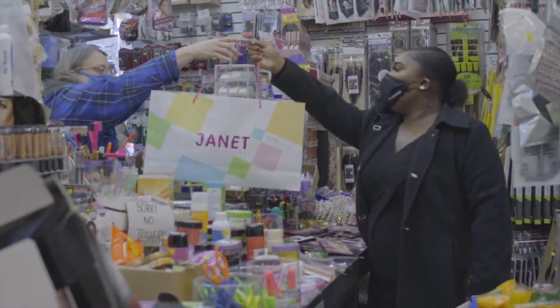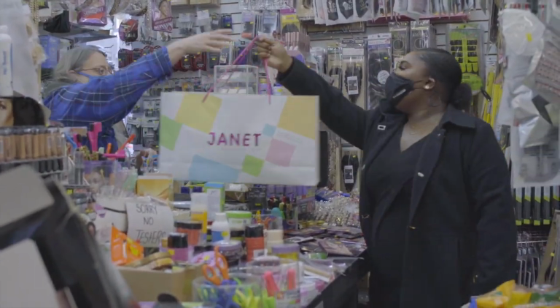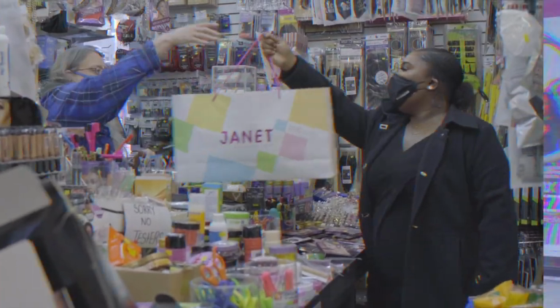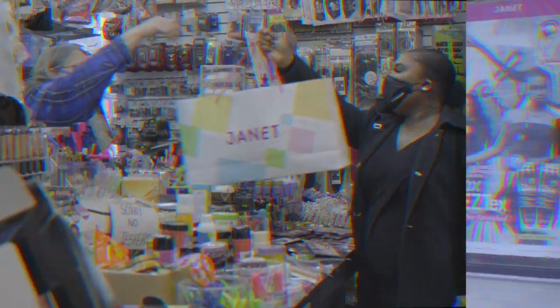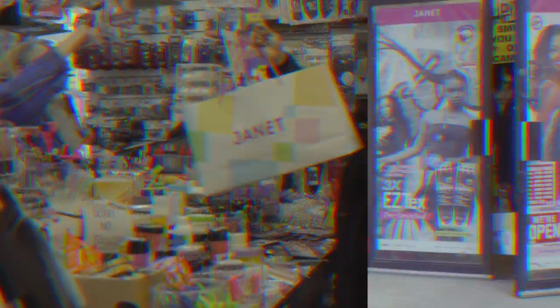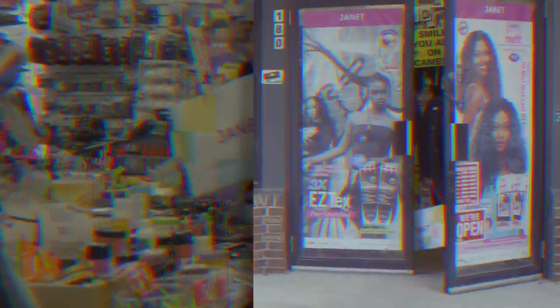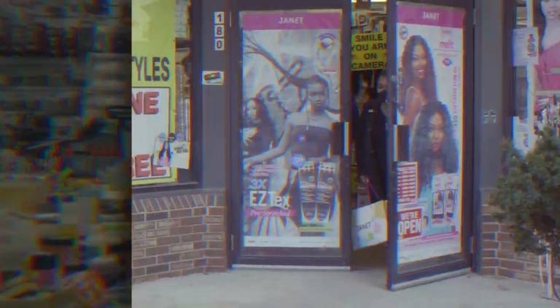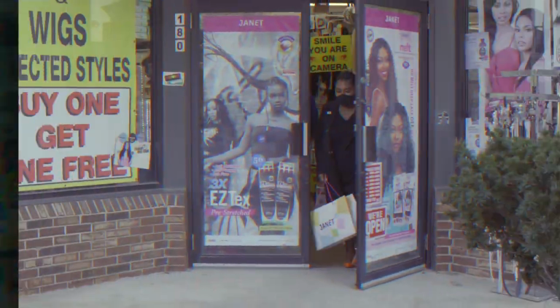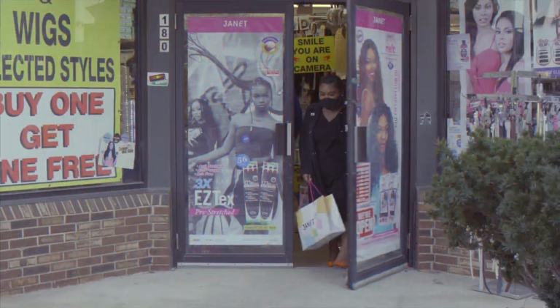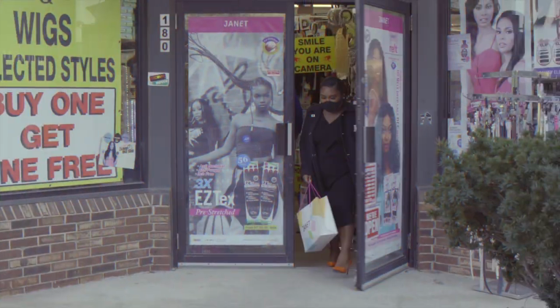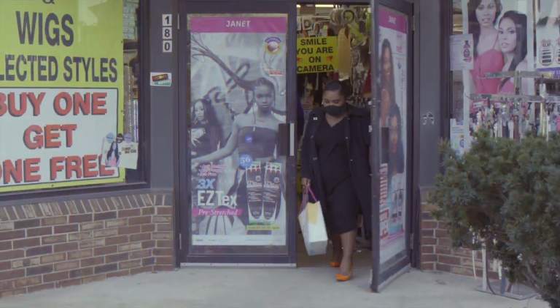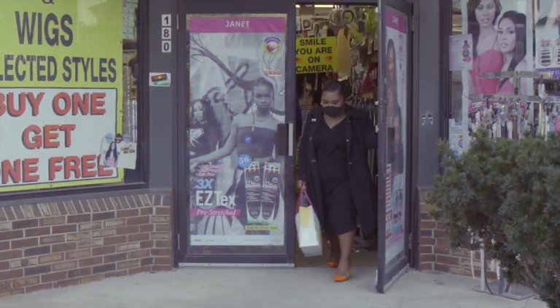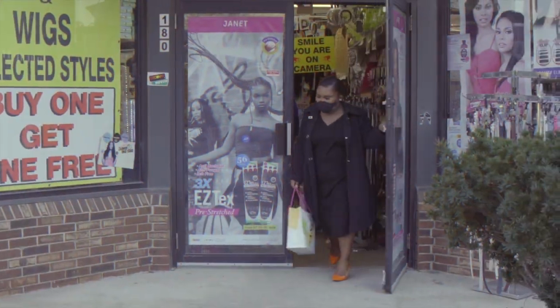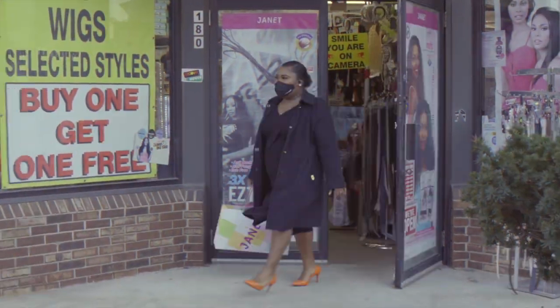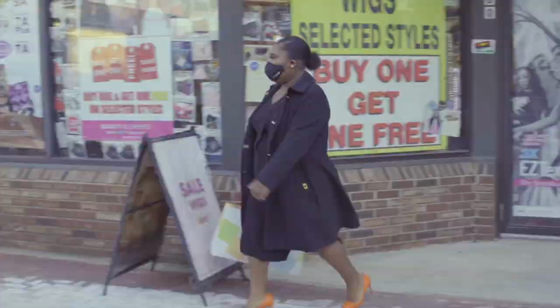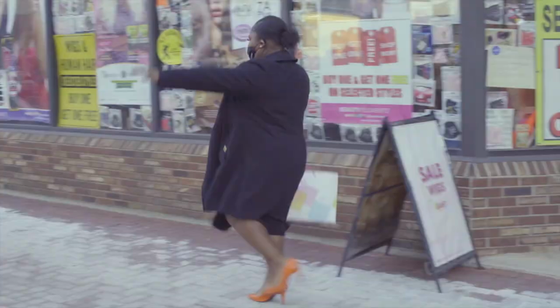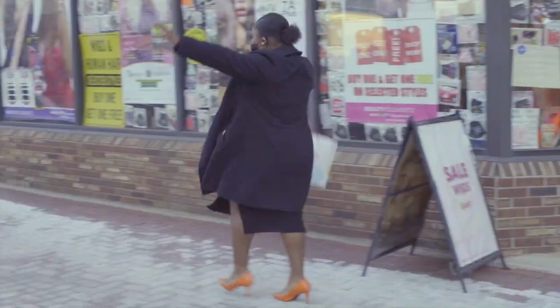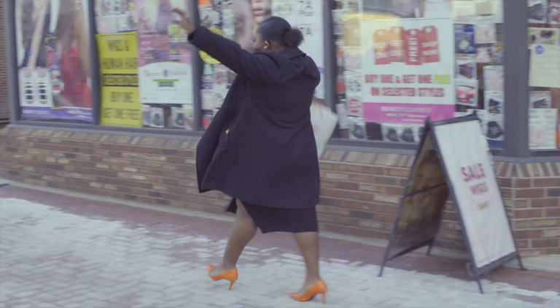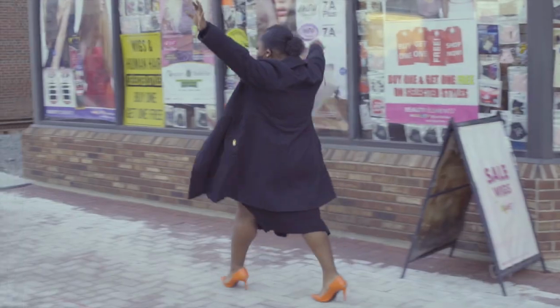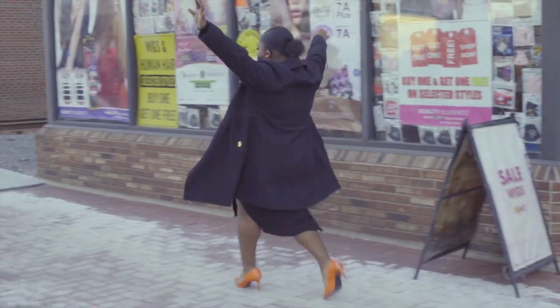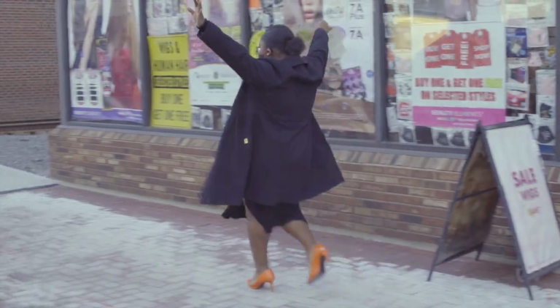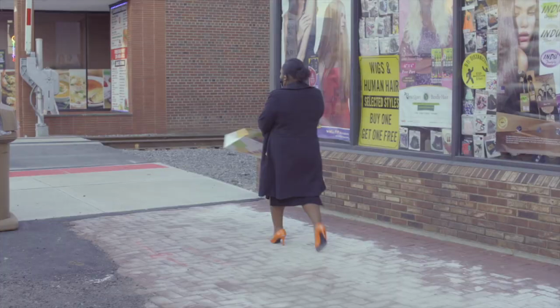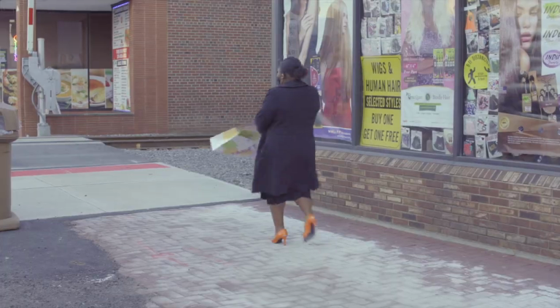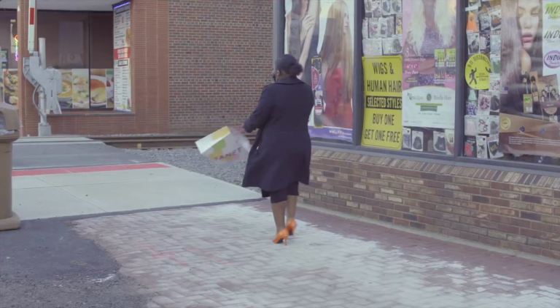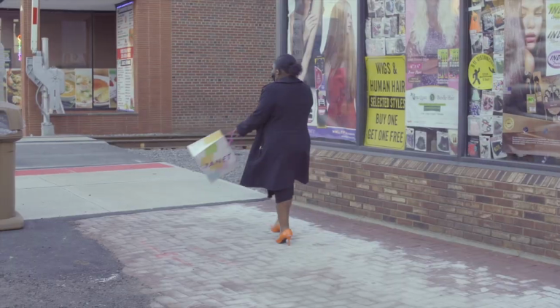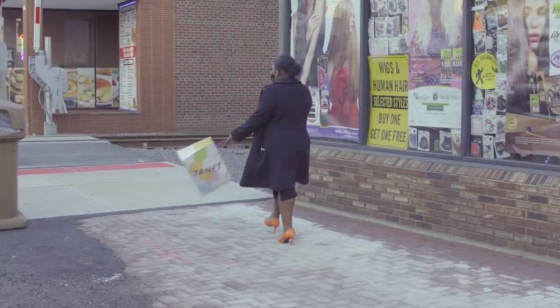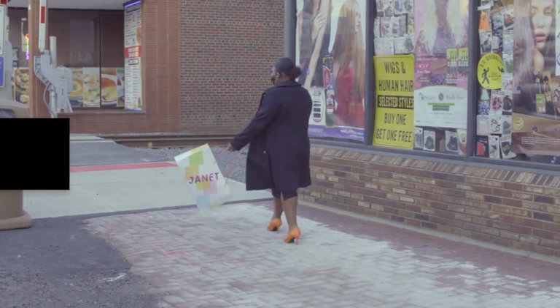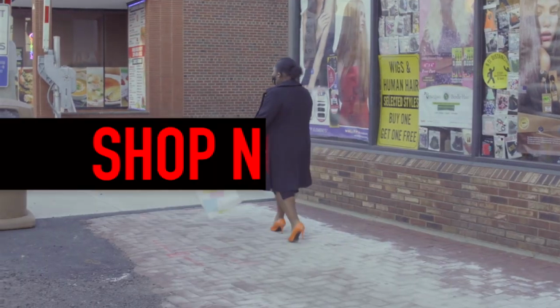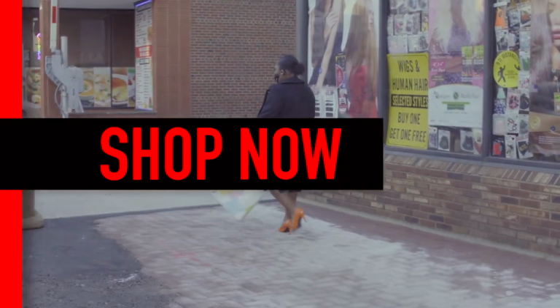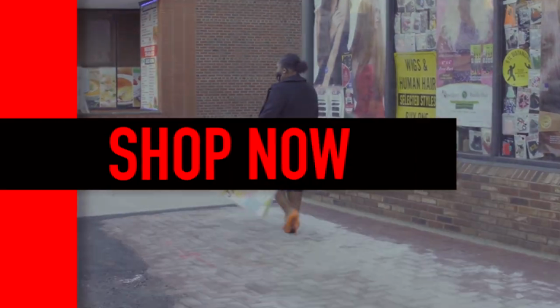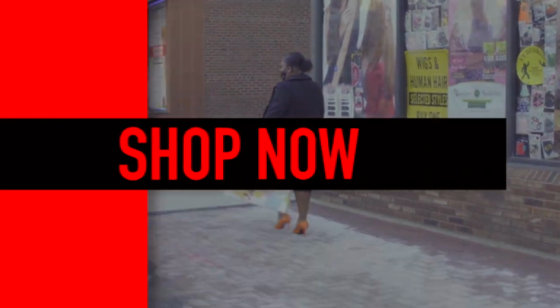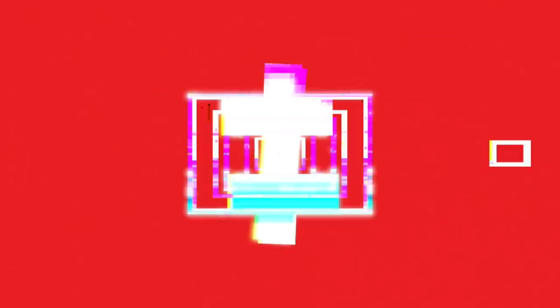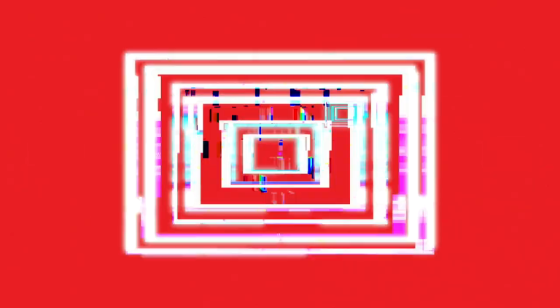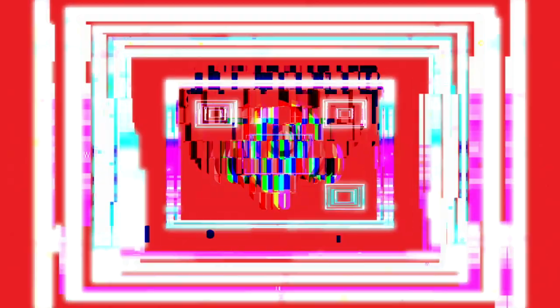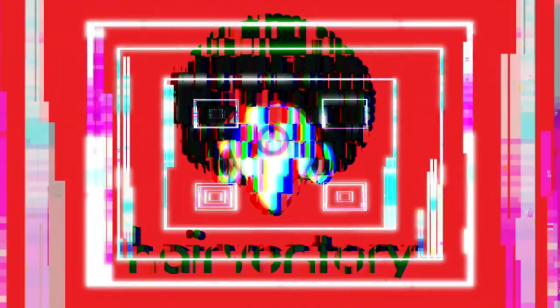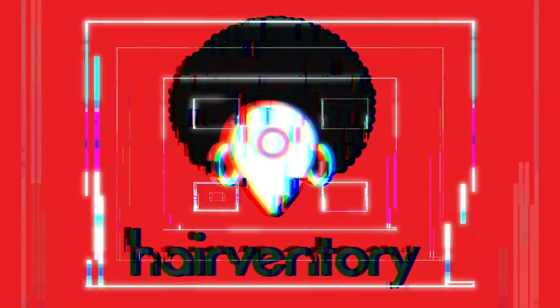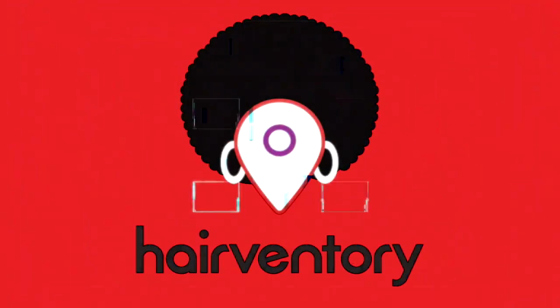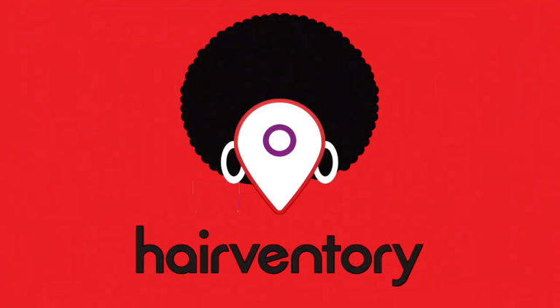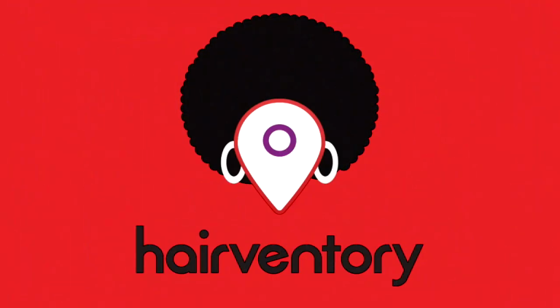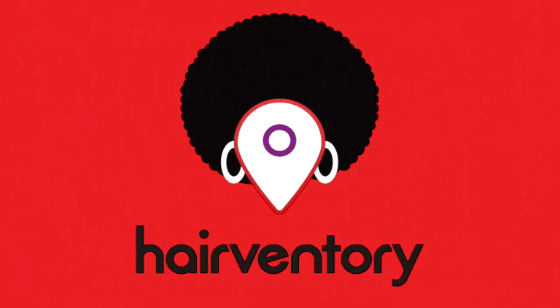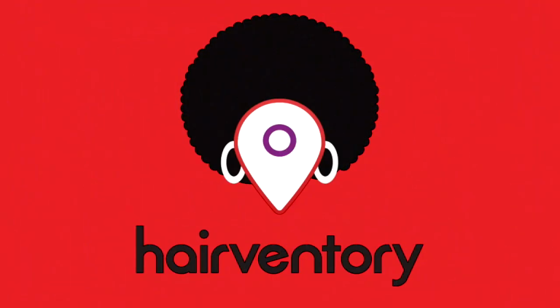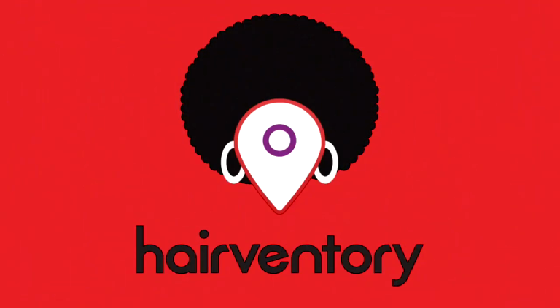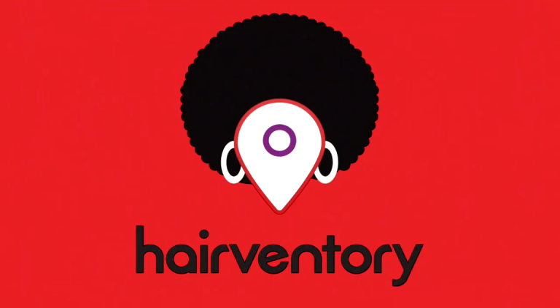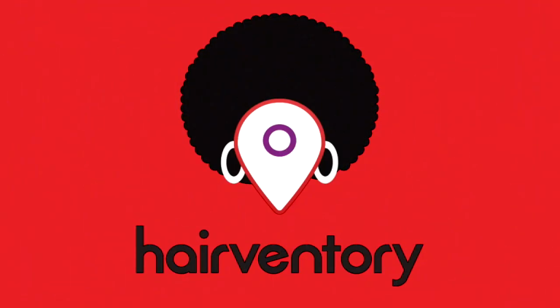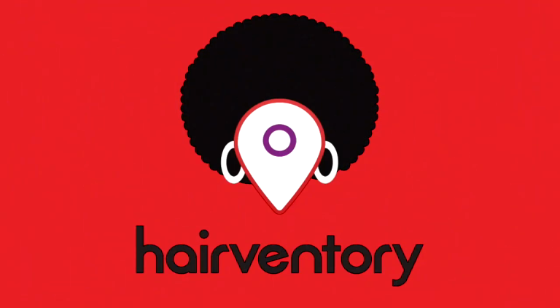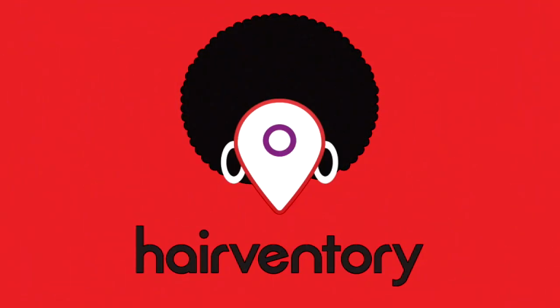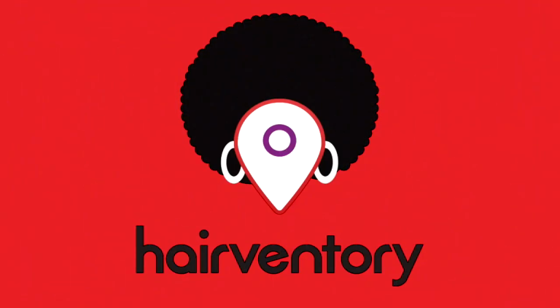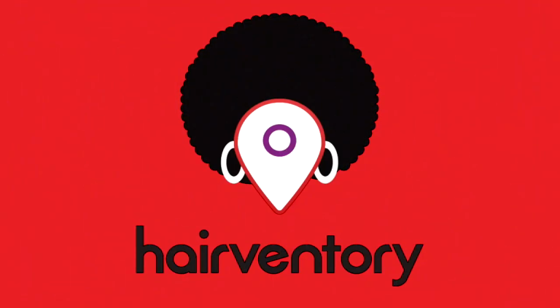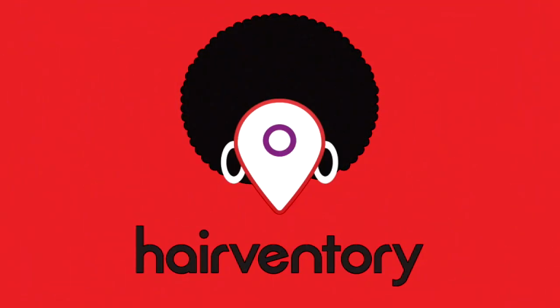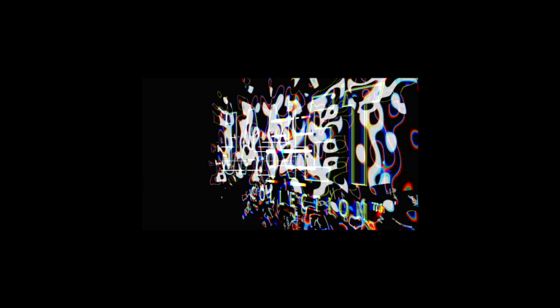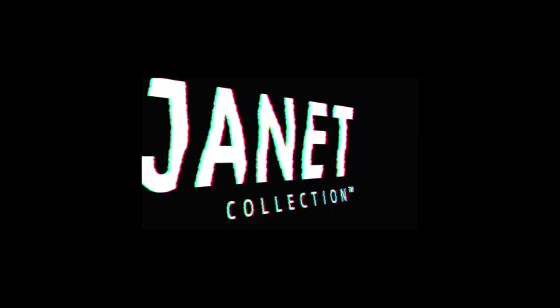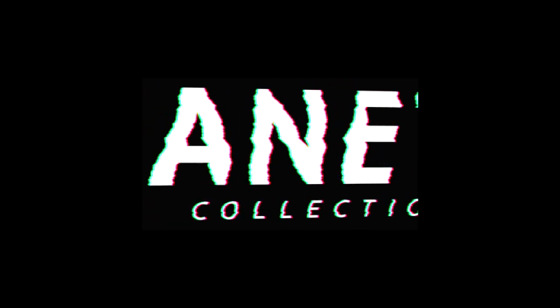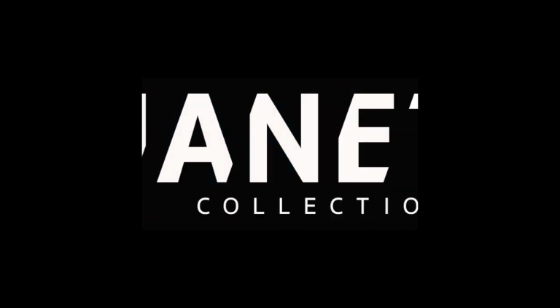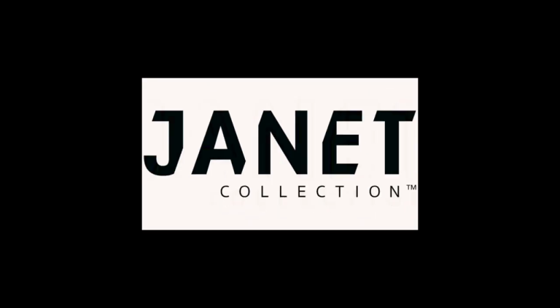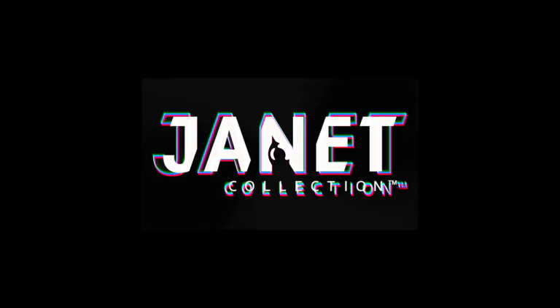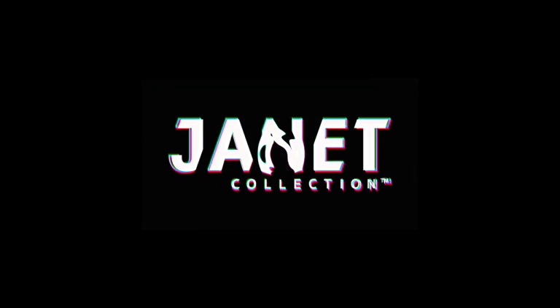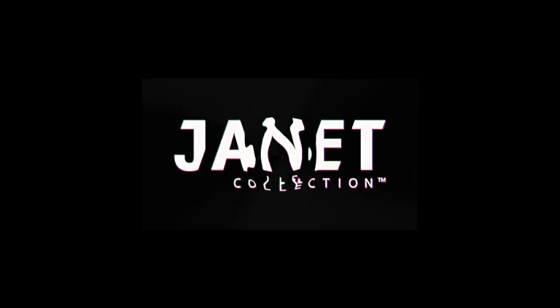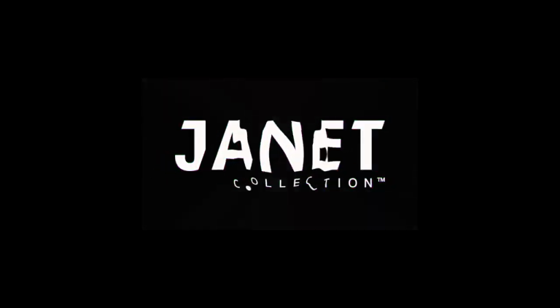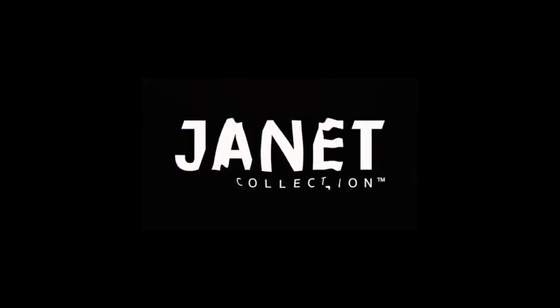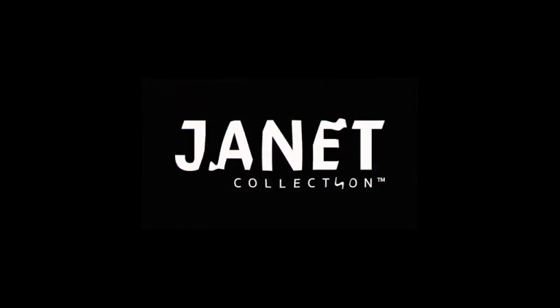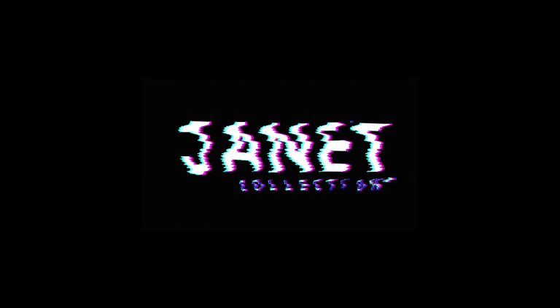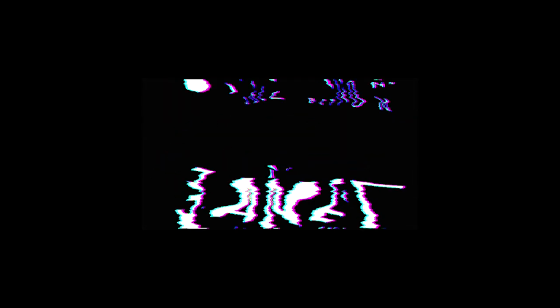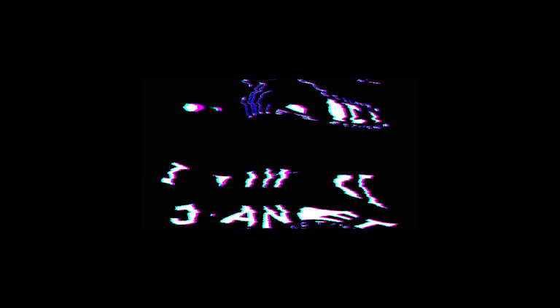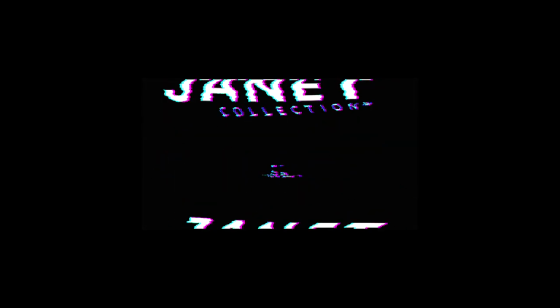Coming May 2021. Hairventory — your beauty needs at your fingertips.